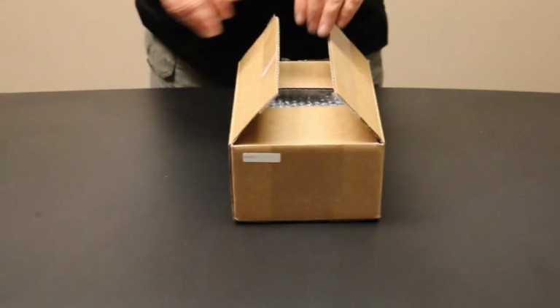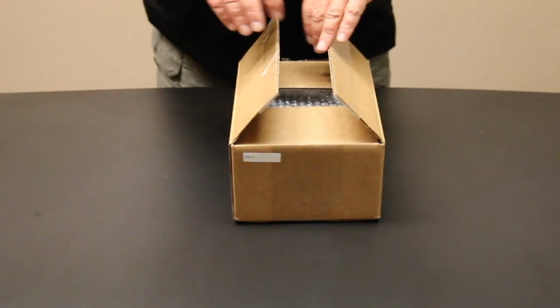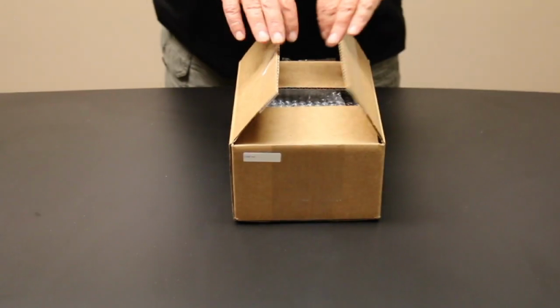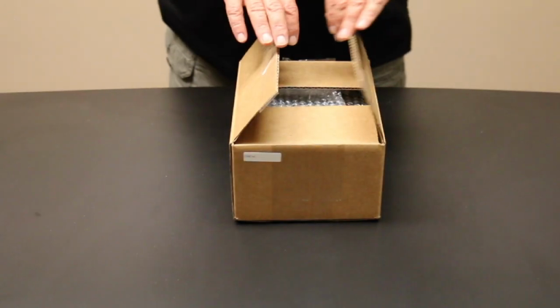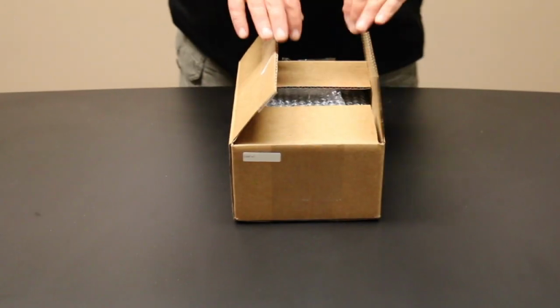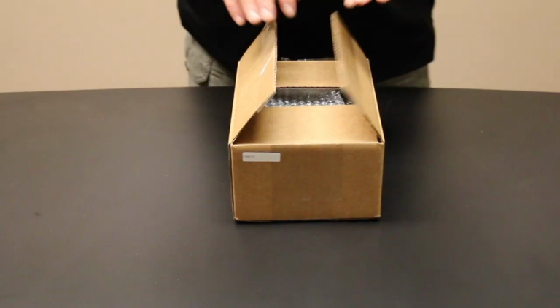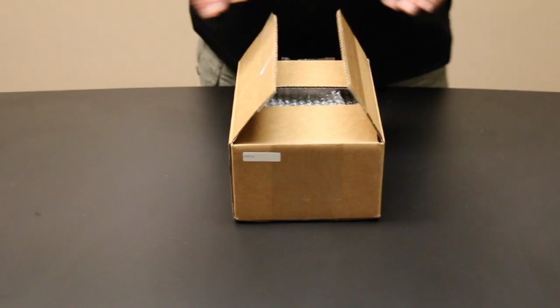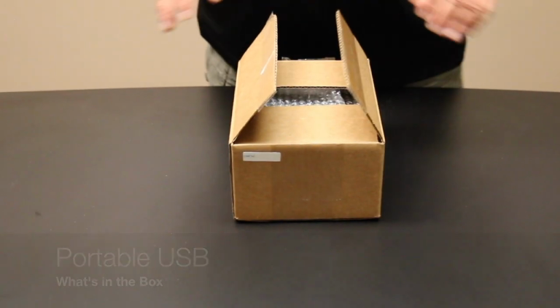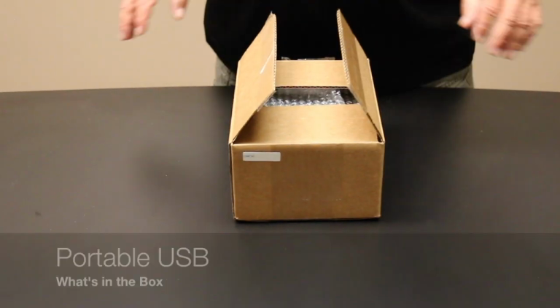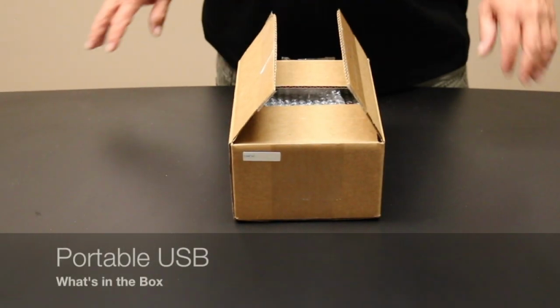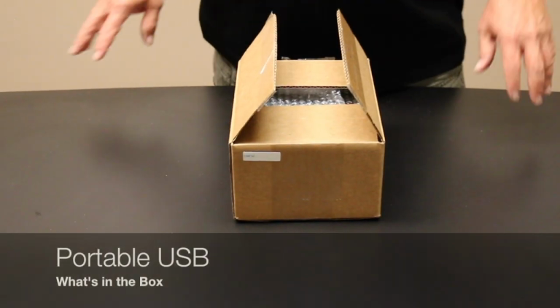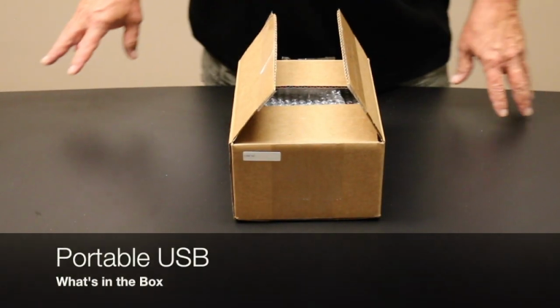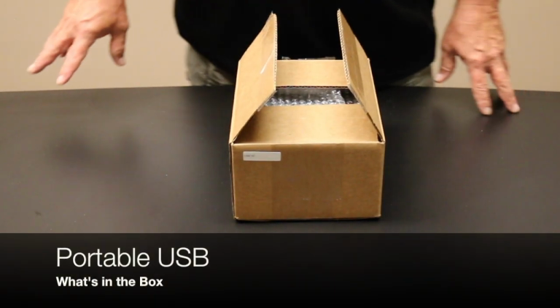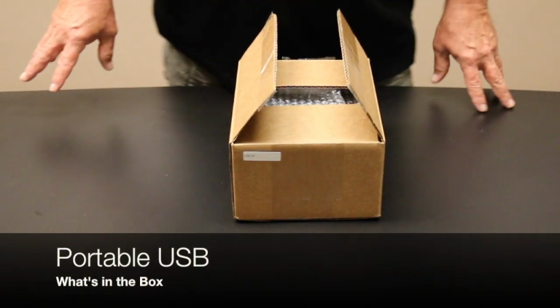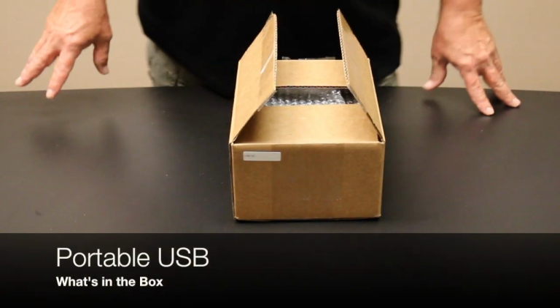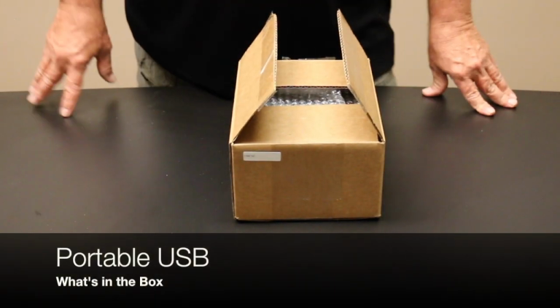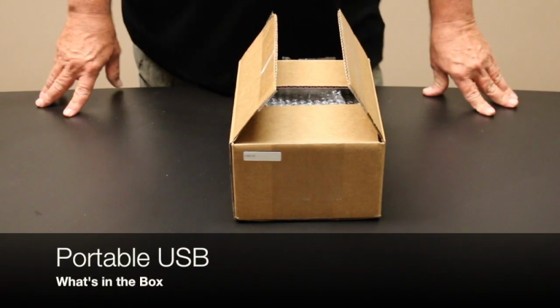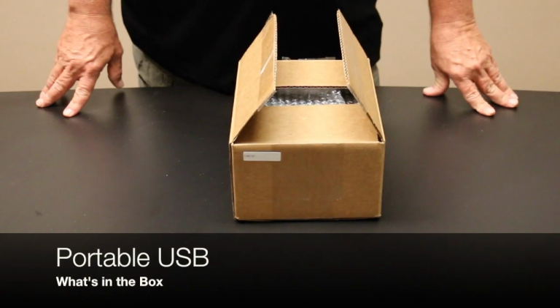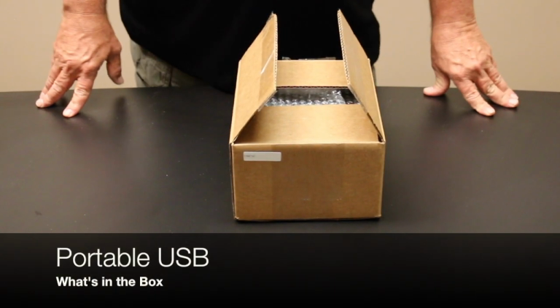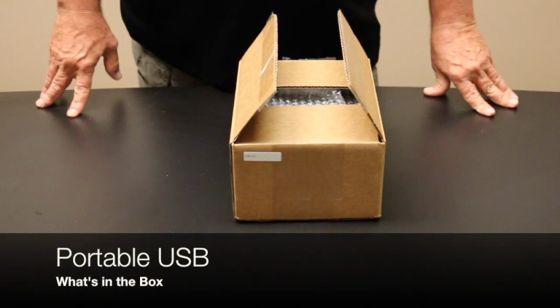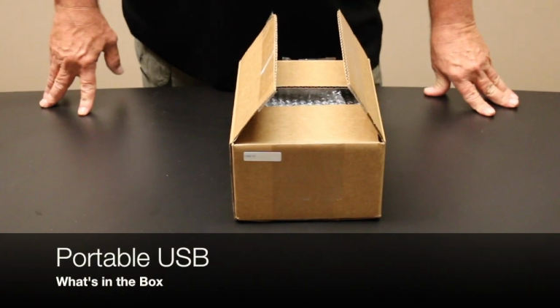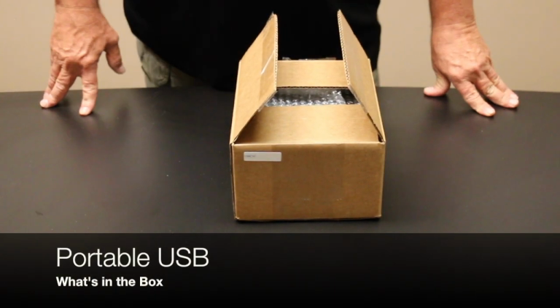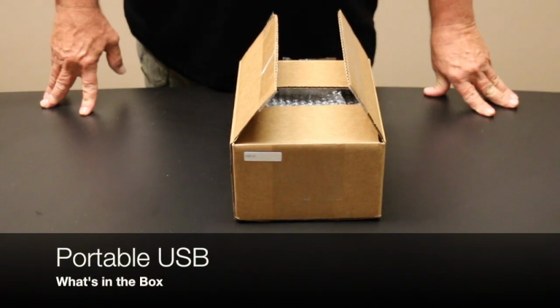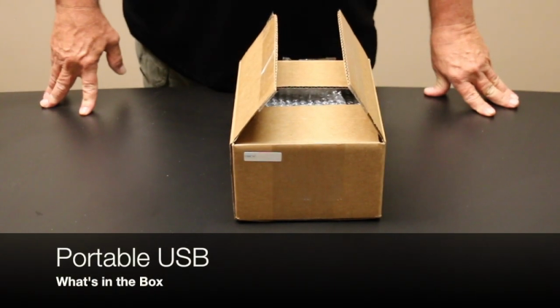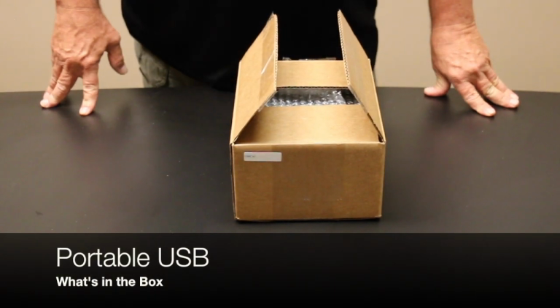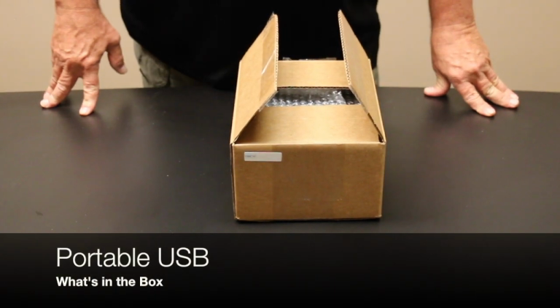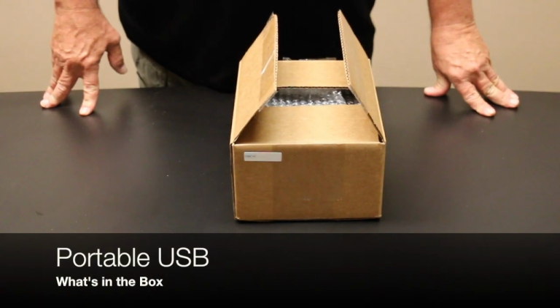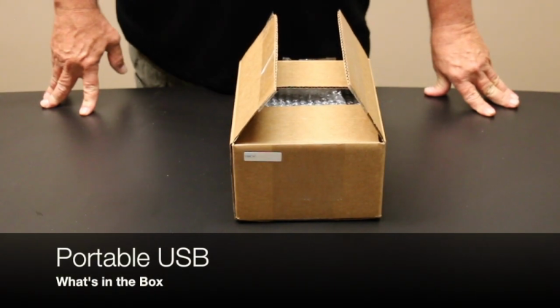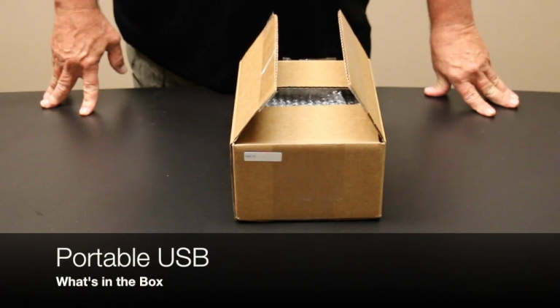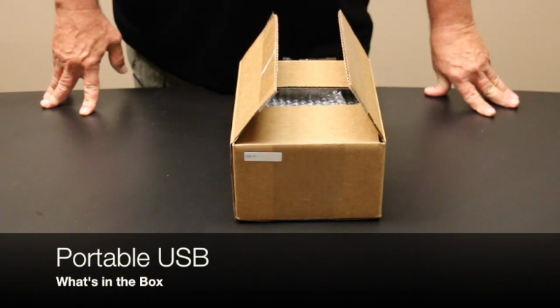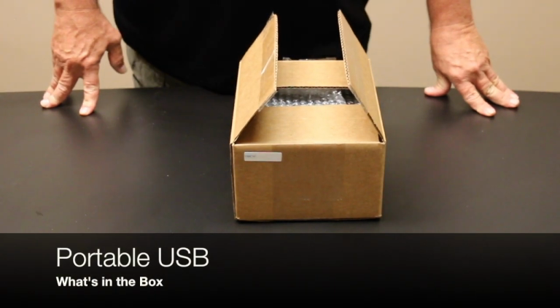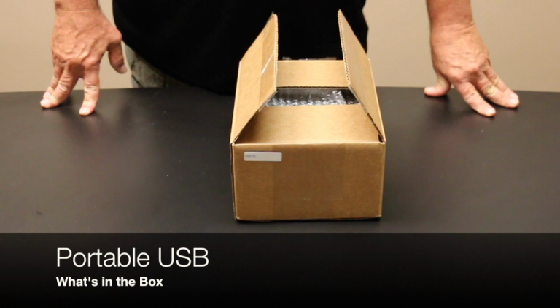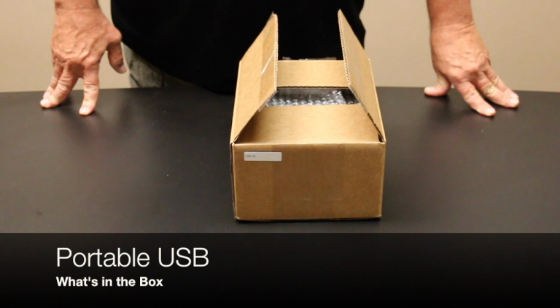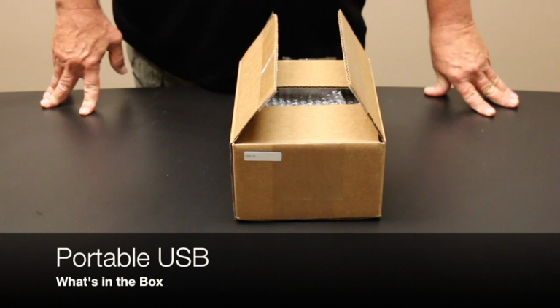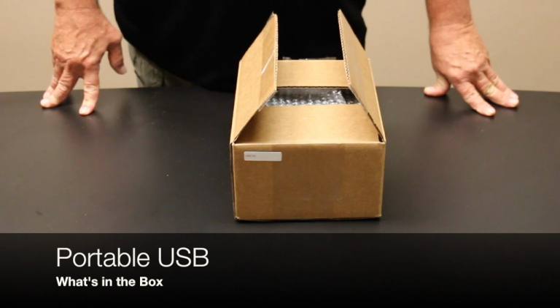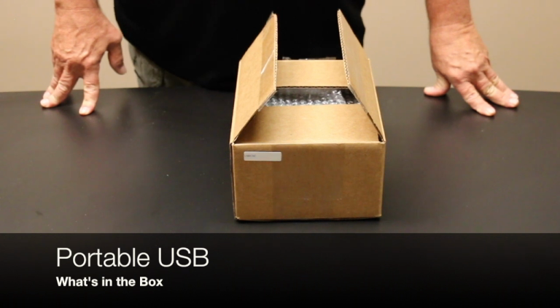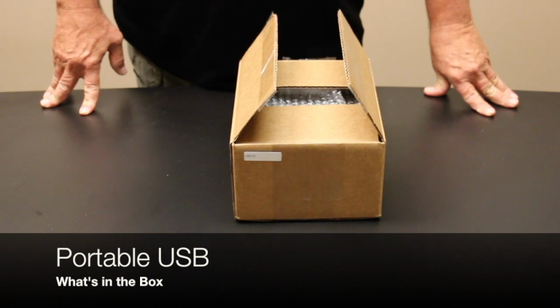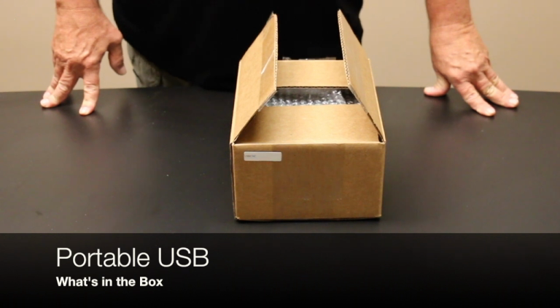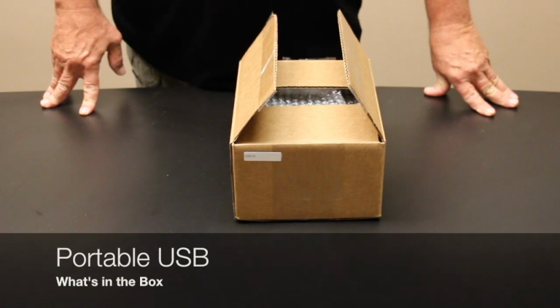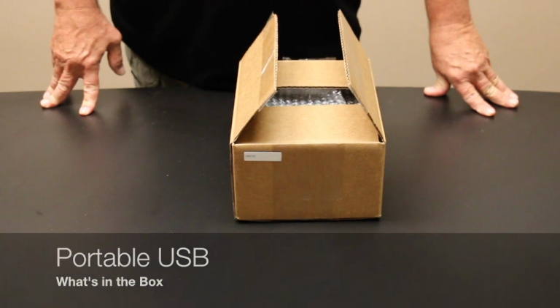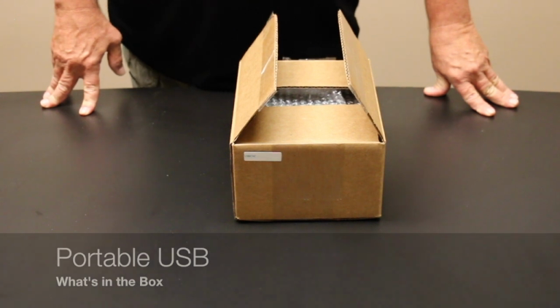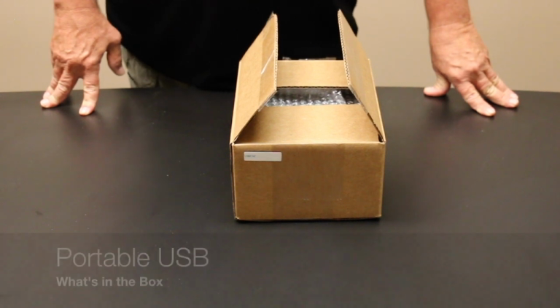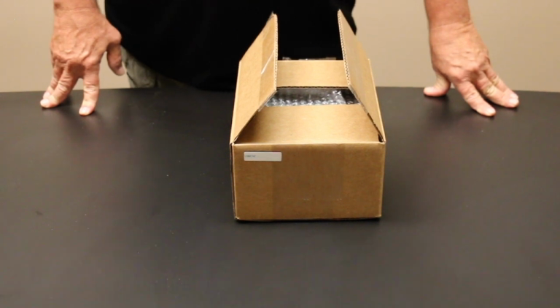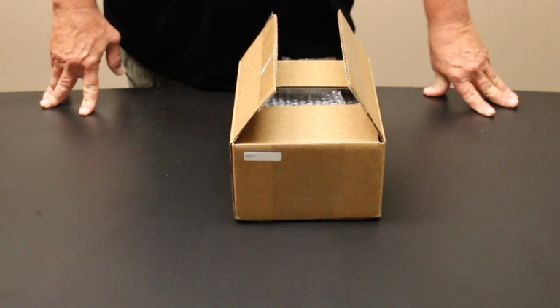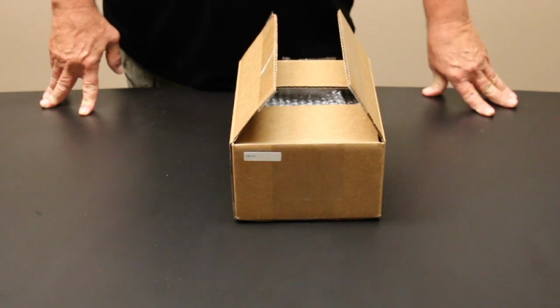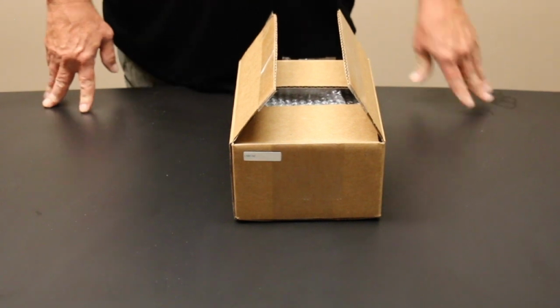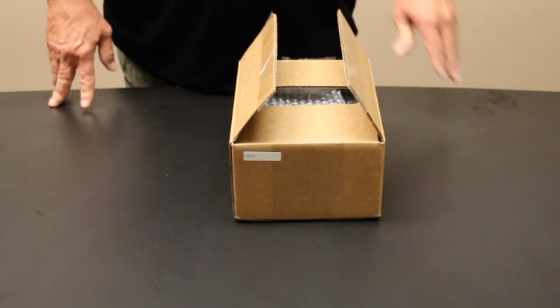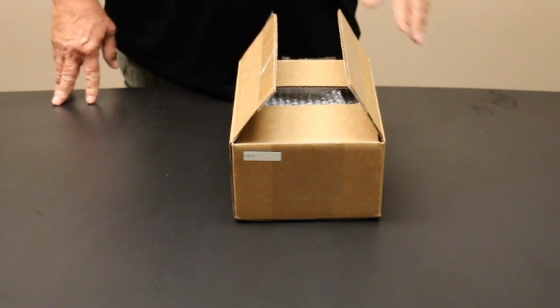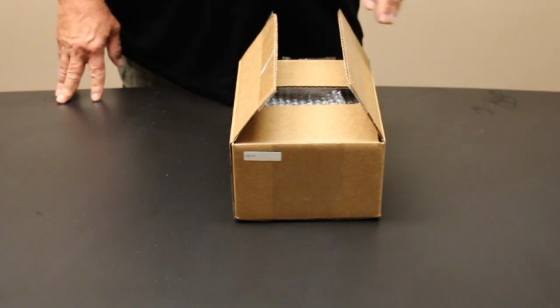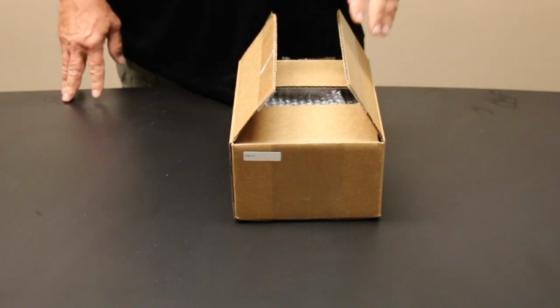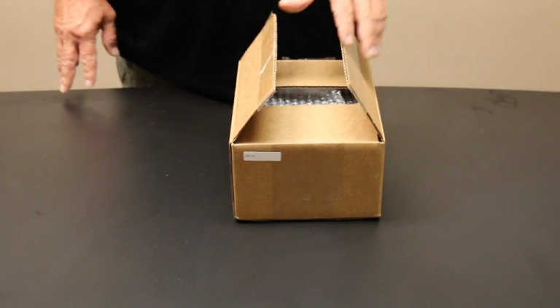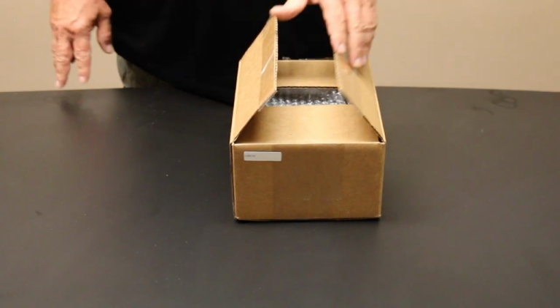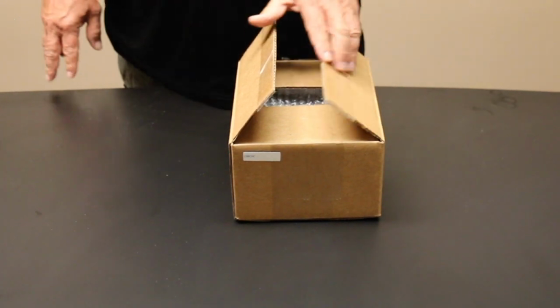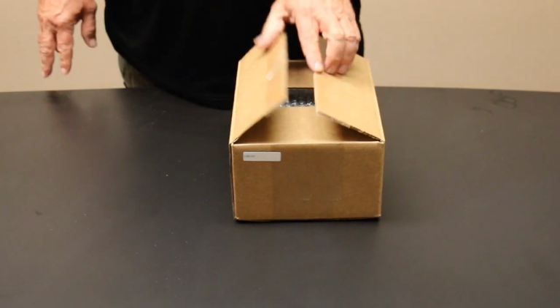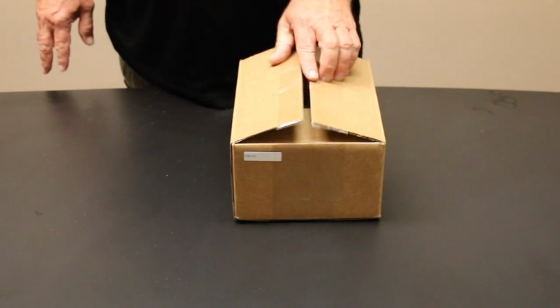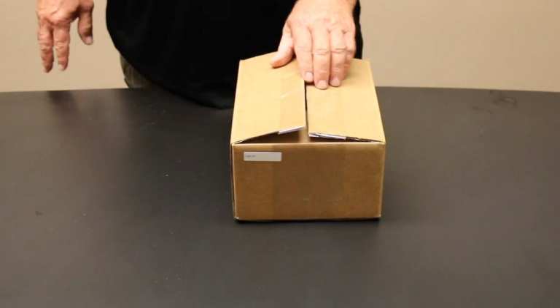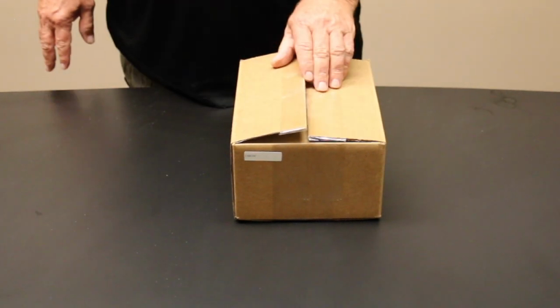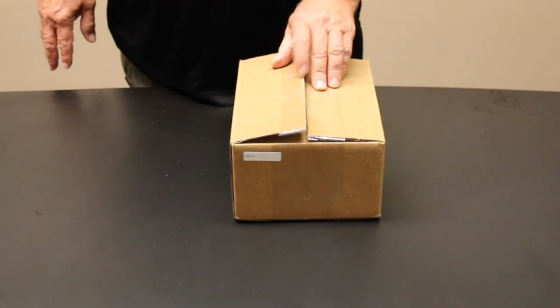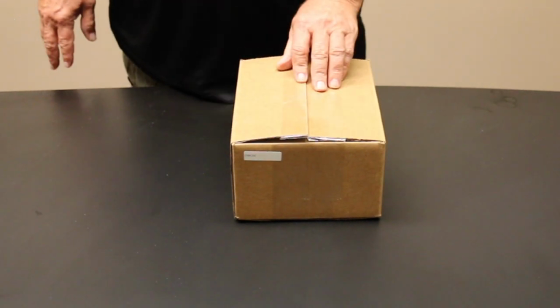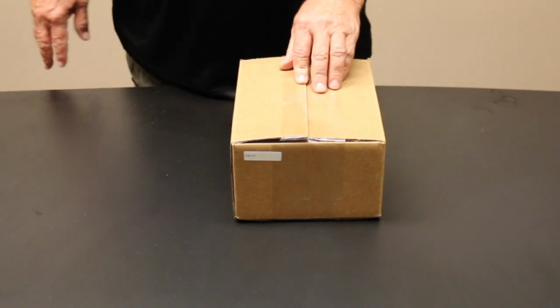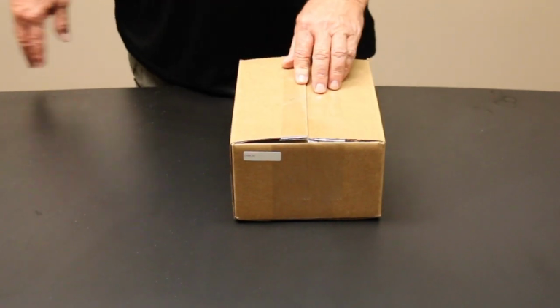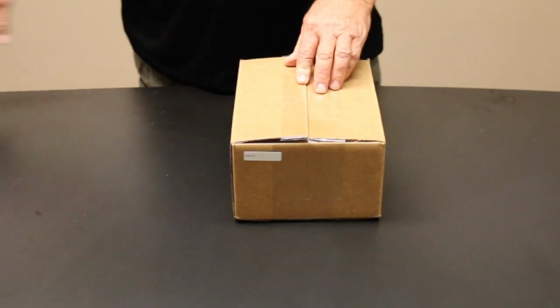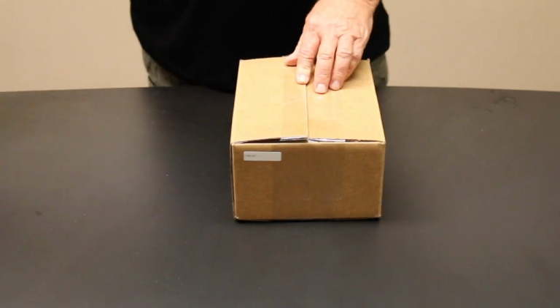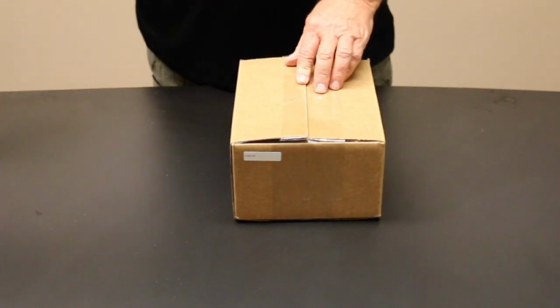Good day. We're going to talk about the portable USB connect when you first receive the box from Shop Floor Automations.